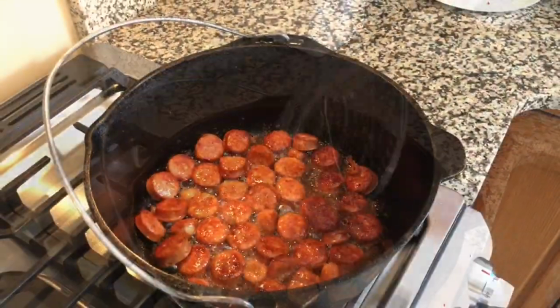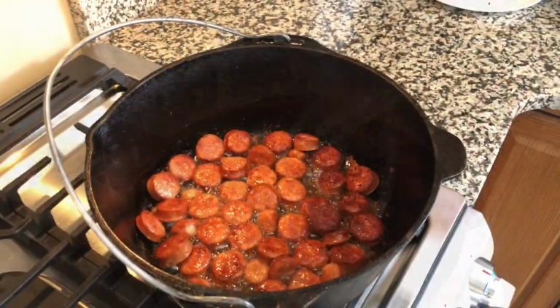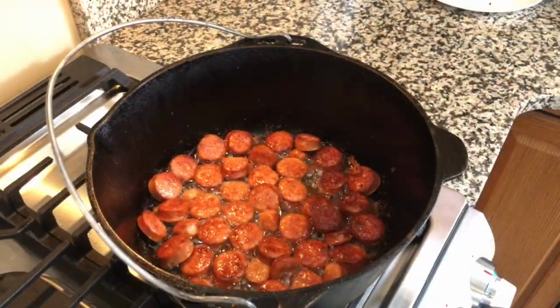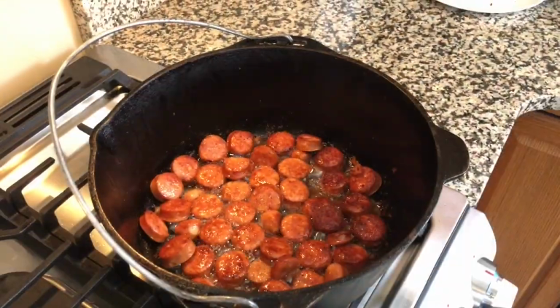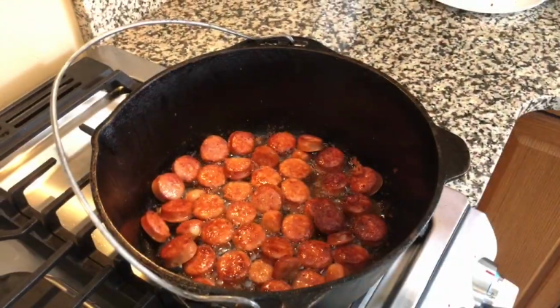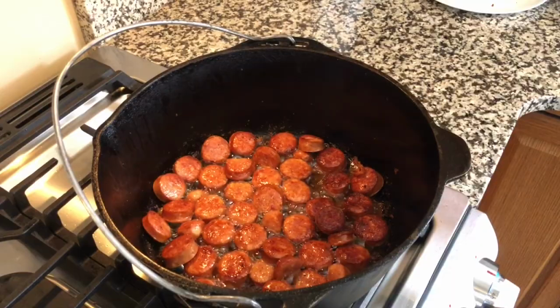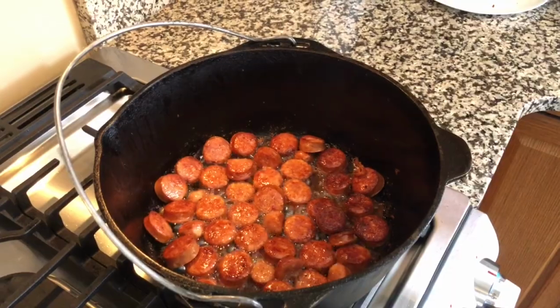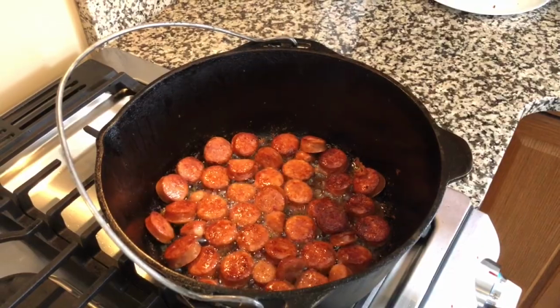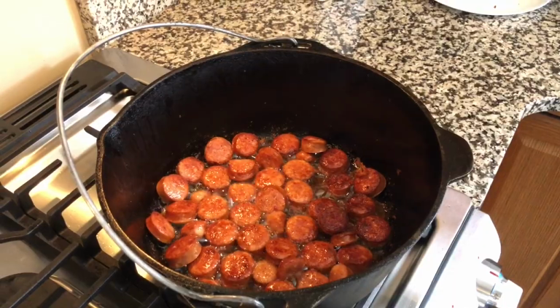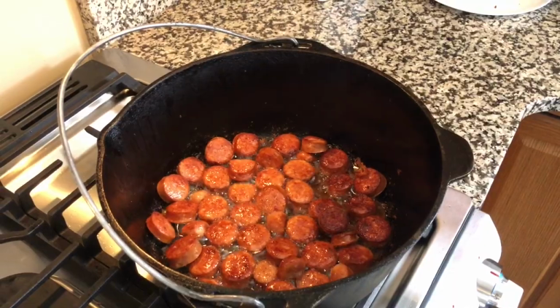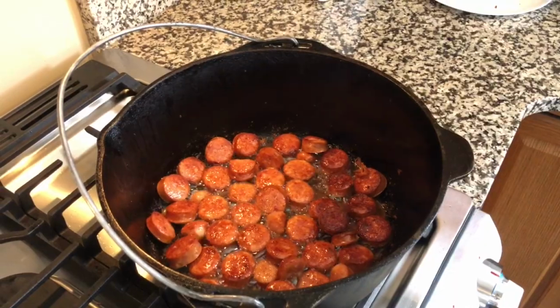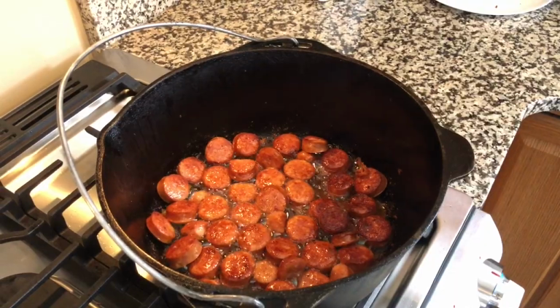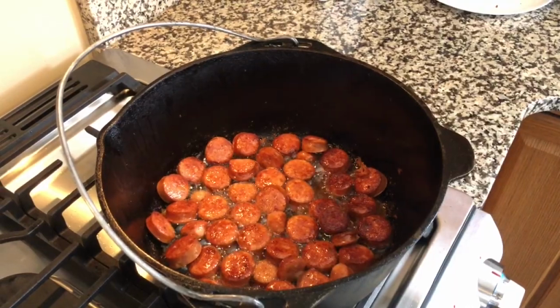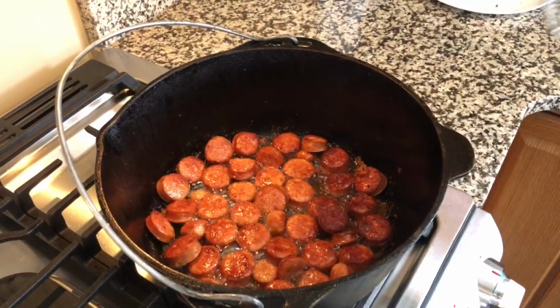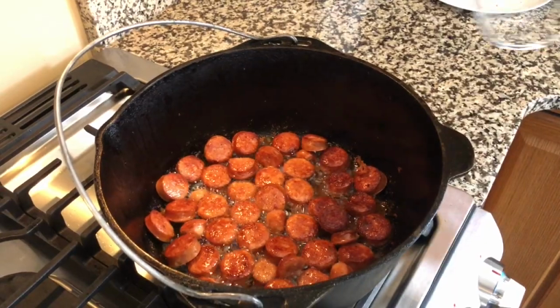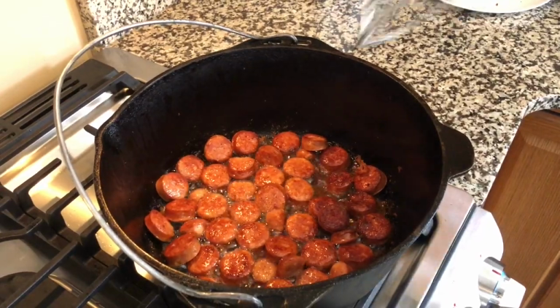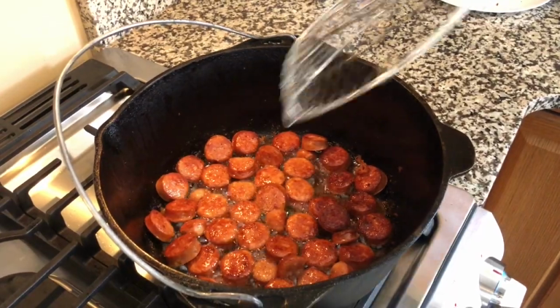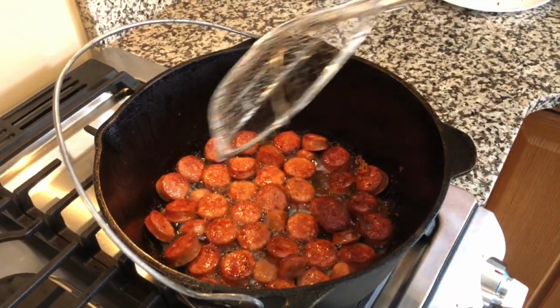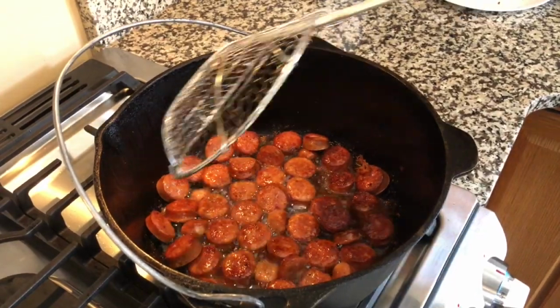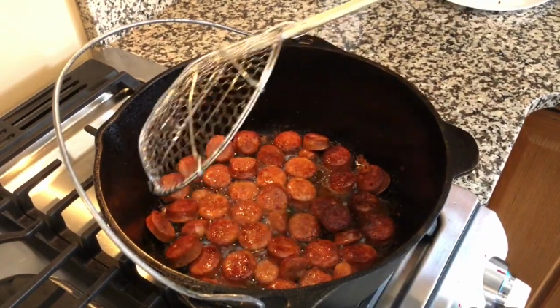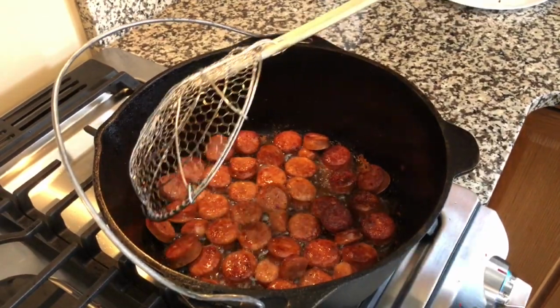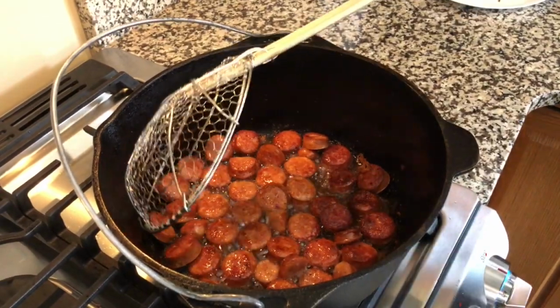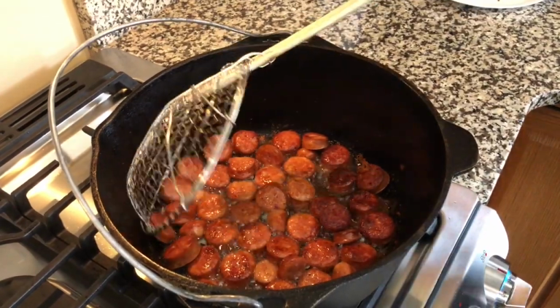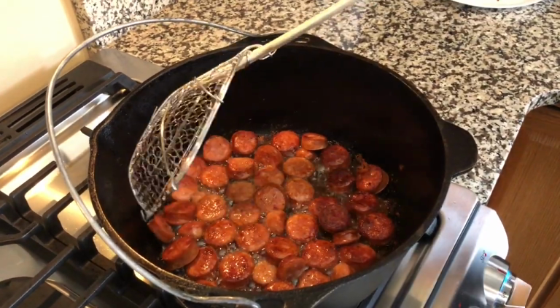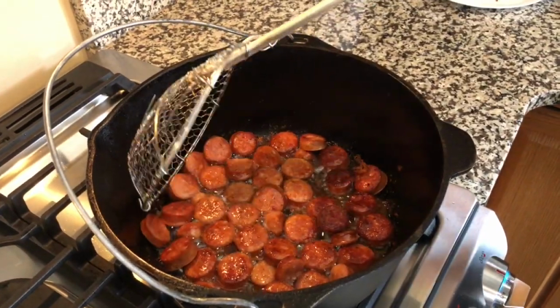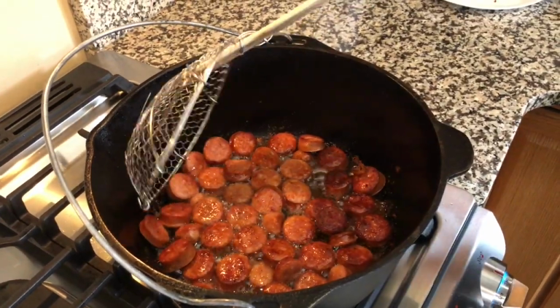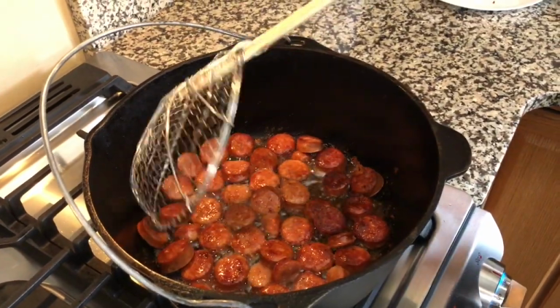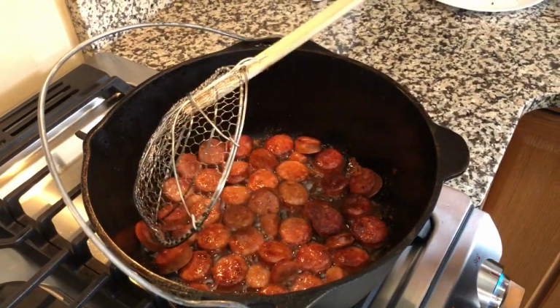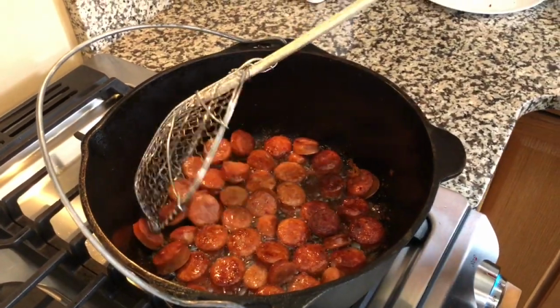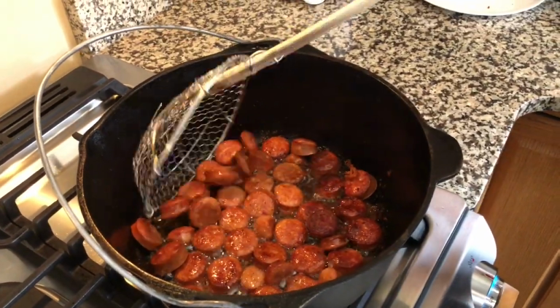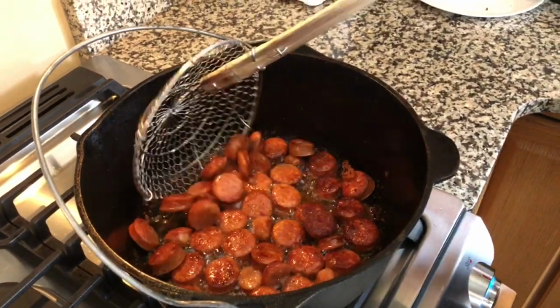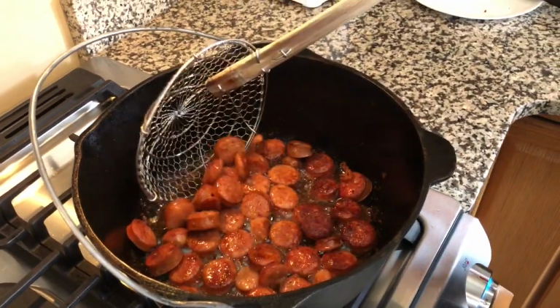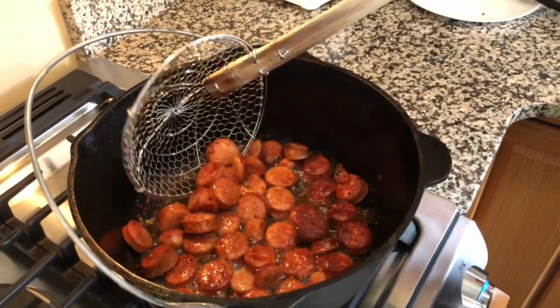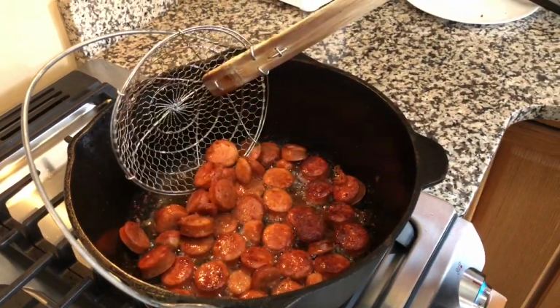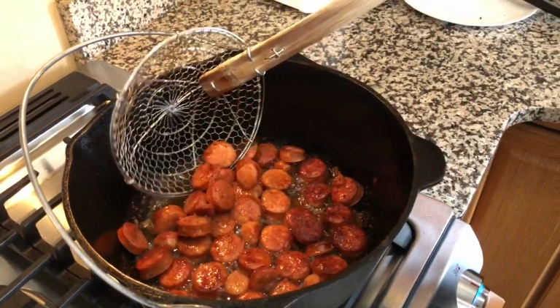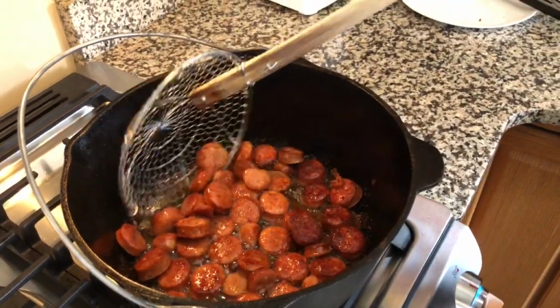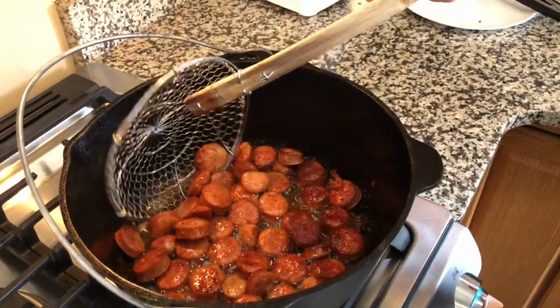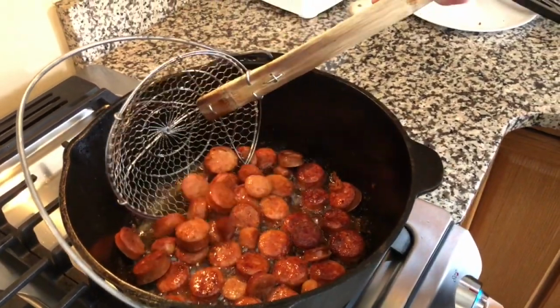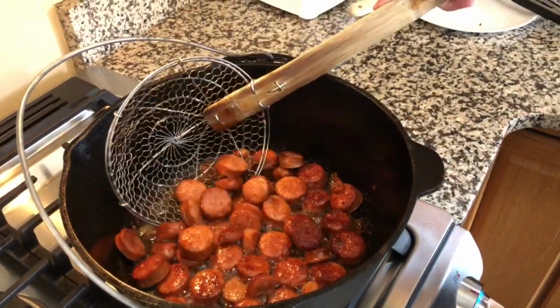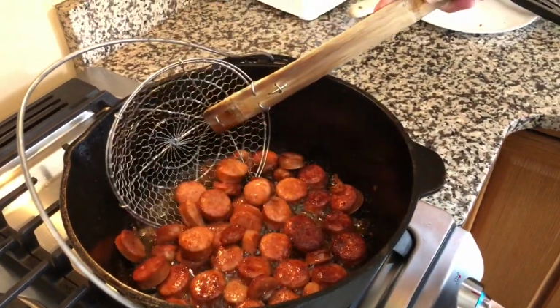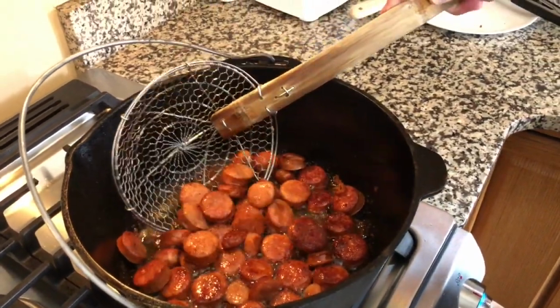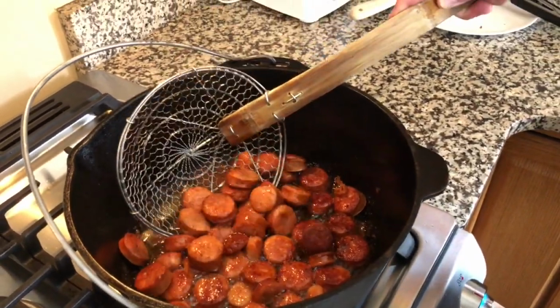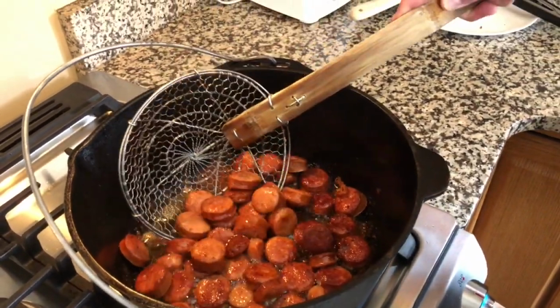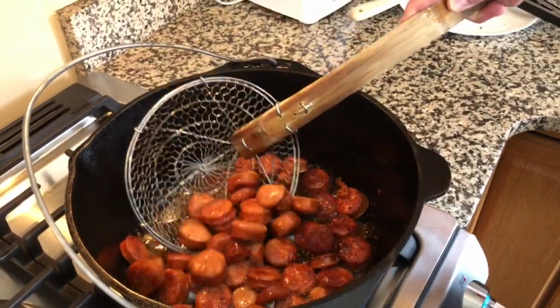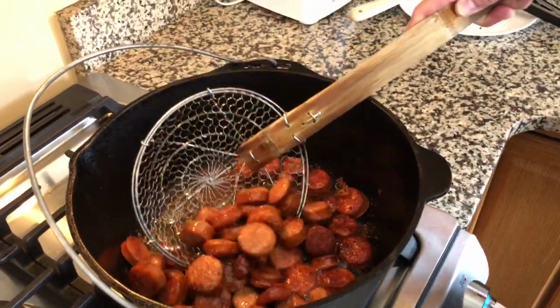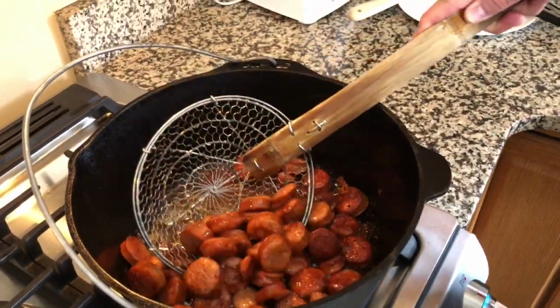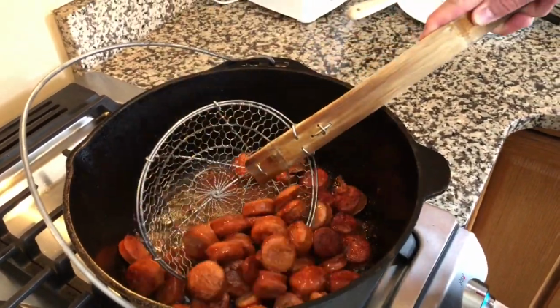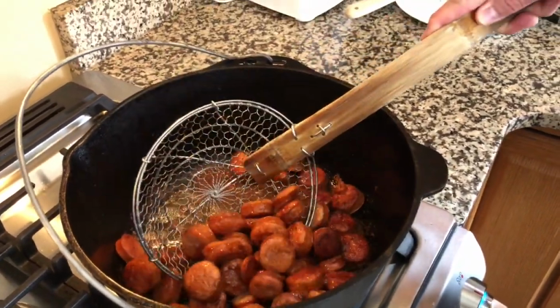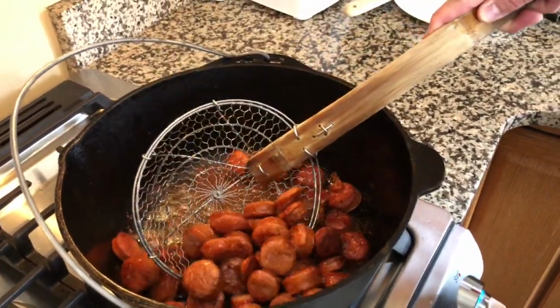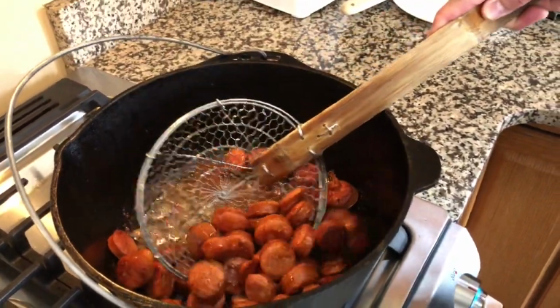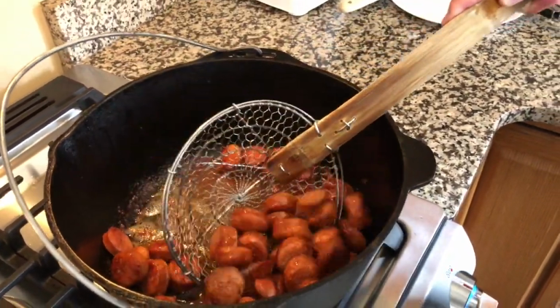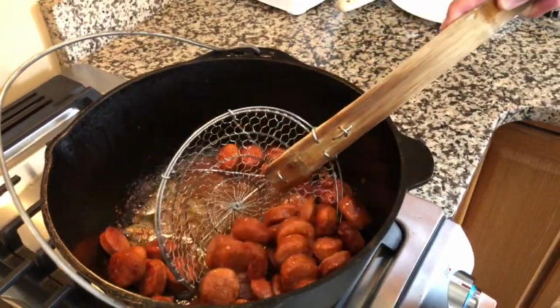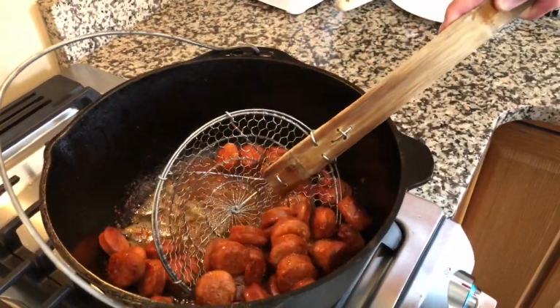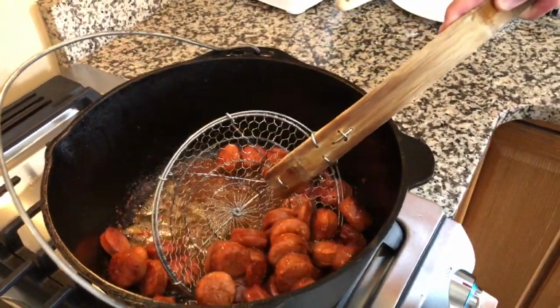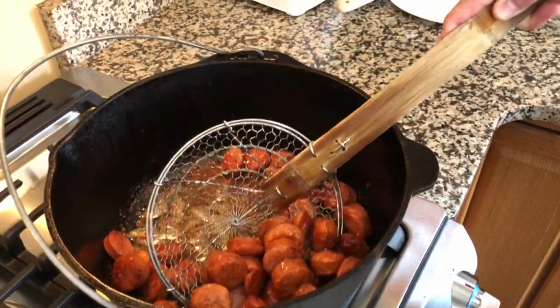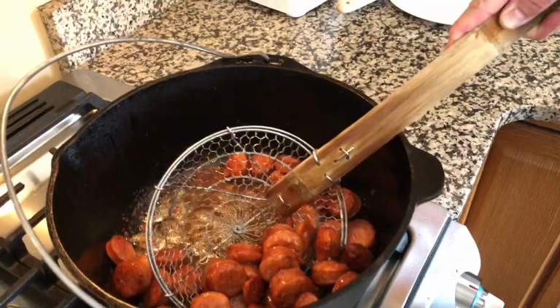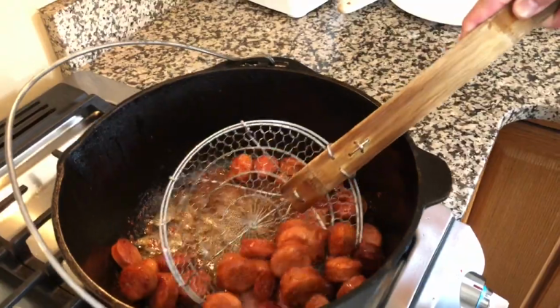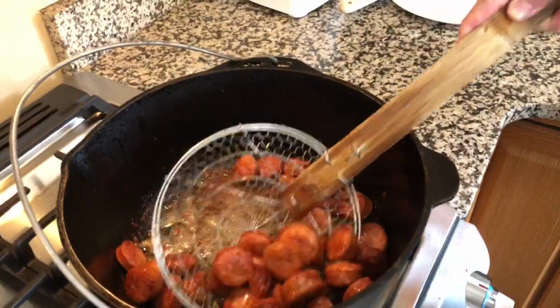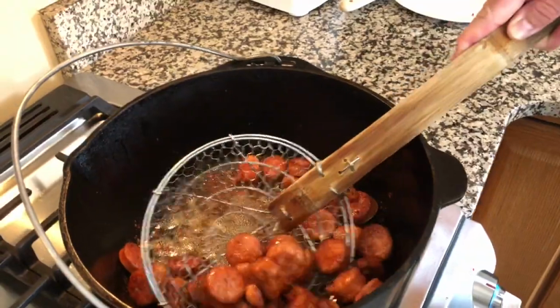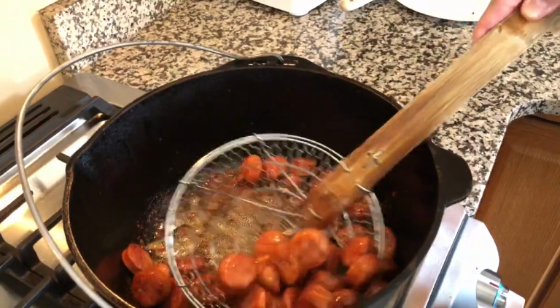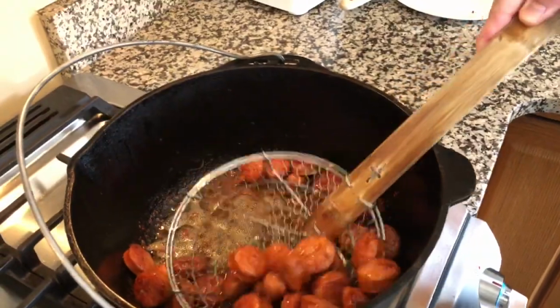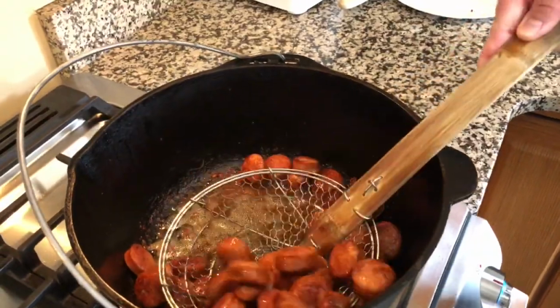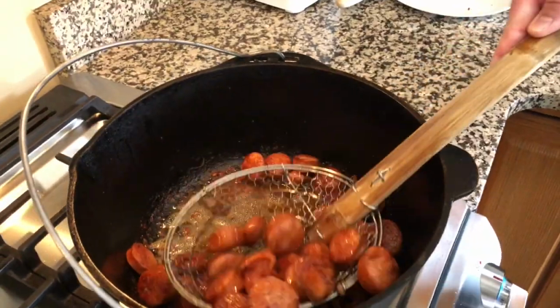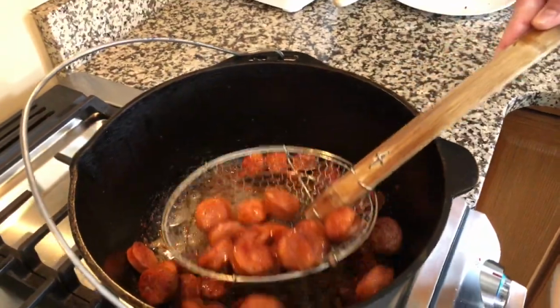The sausage is brown. We're going to remove the sausage and then add the trinity, which is the onion, the bell peppers, and the celery.